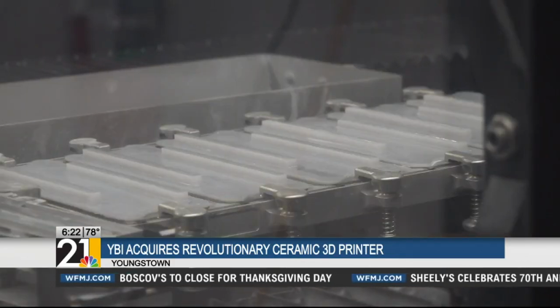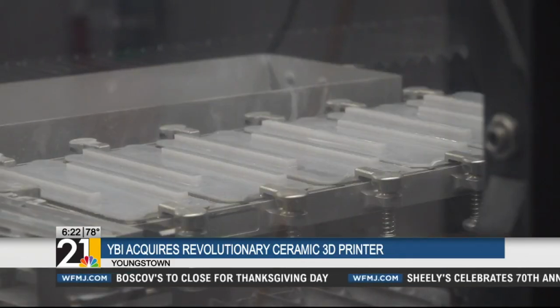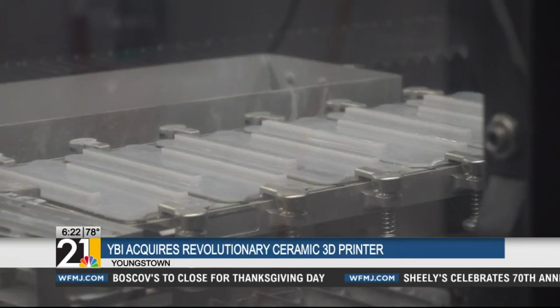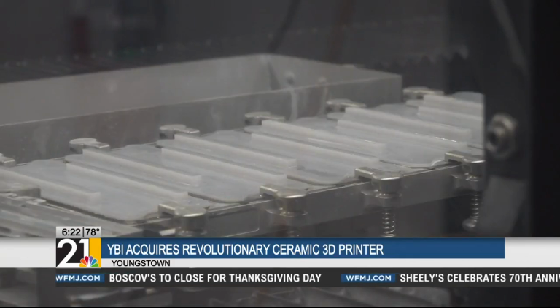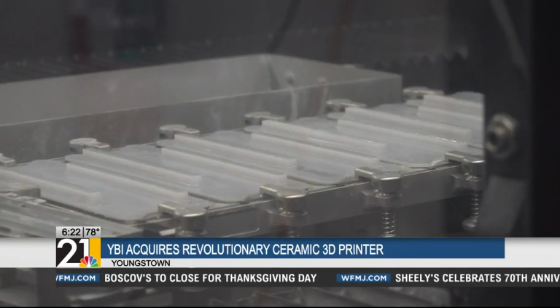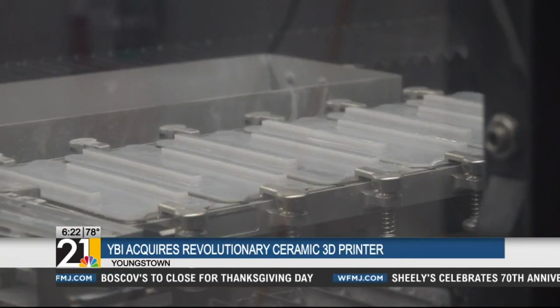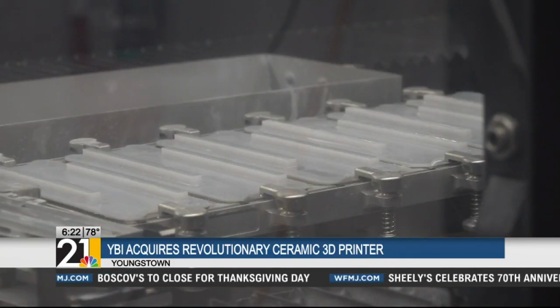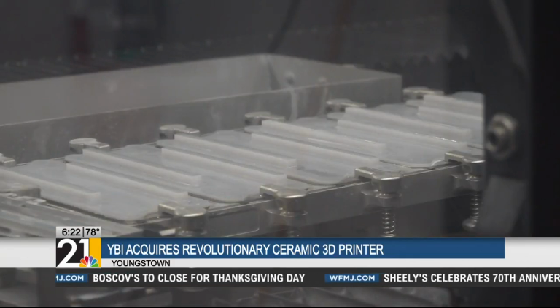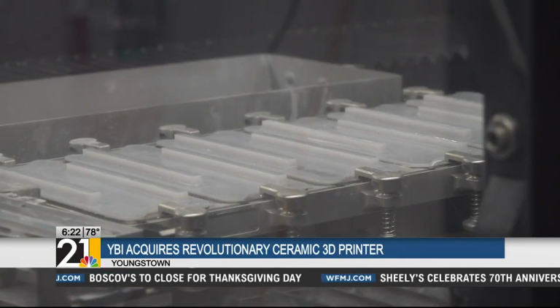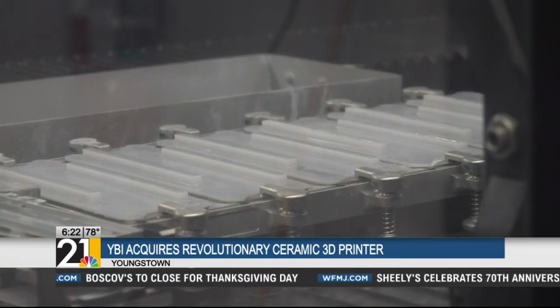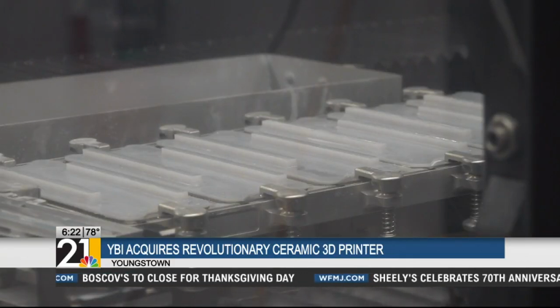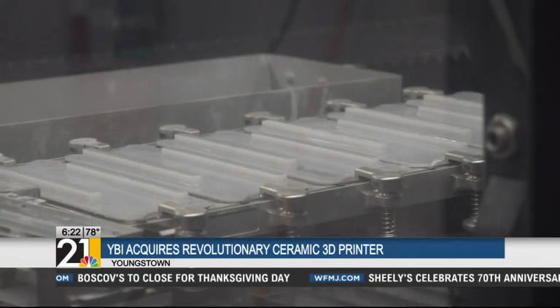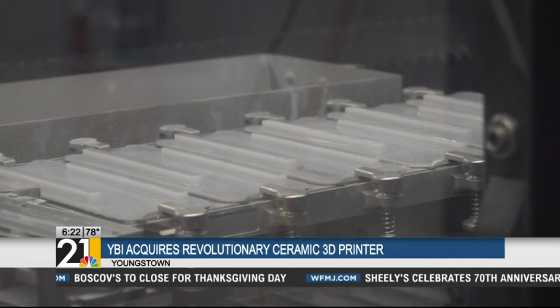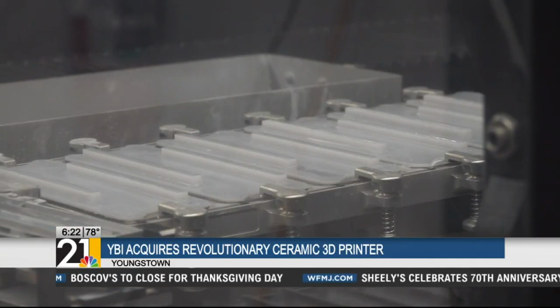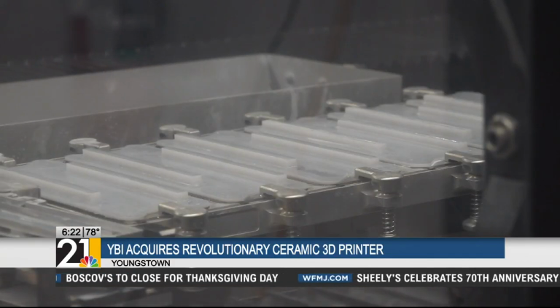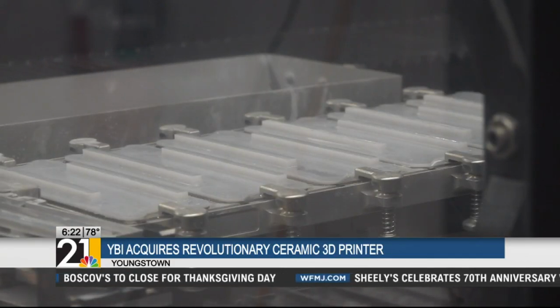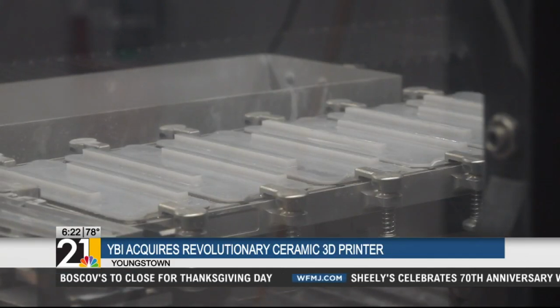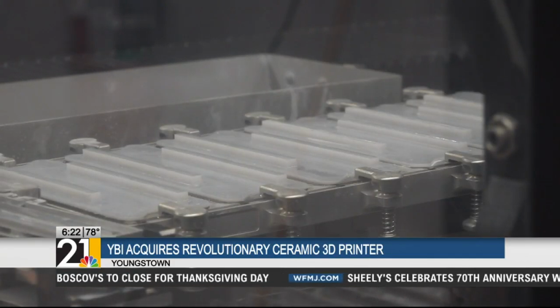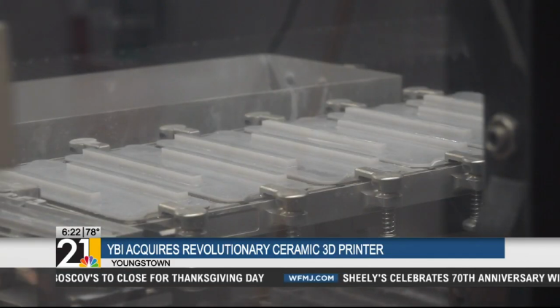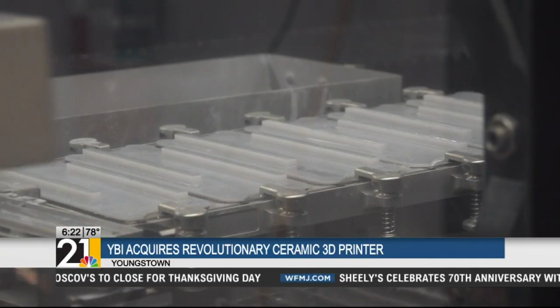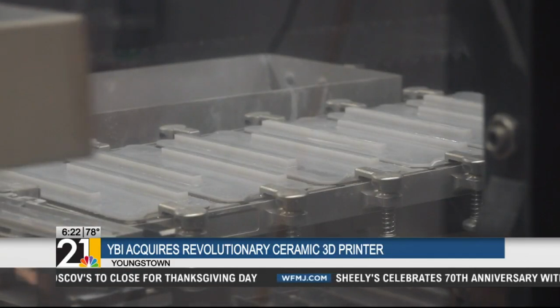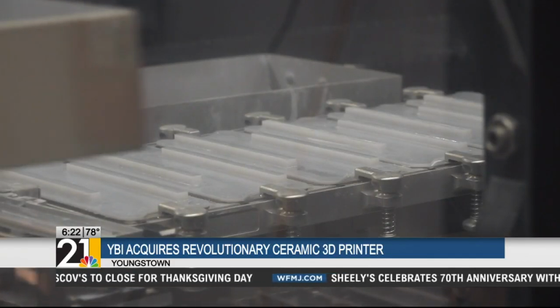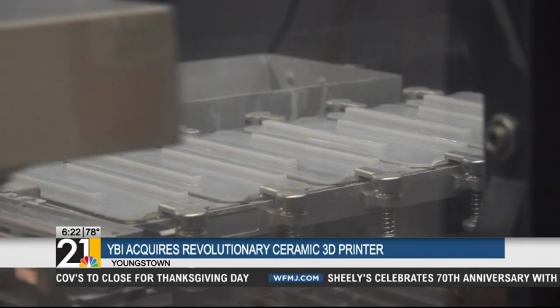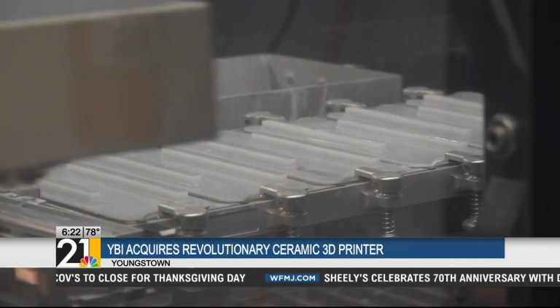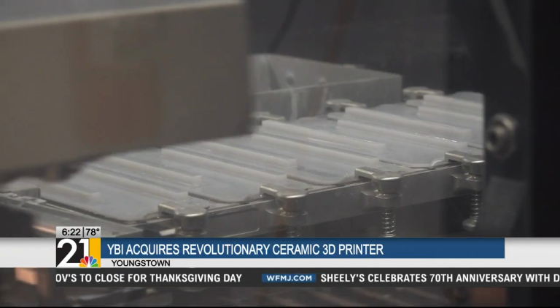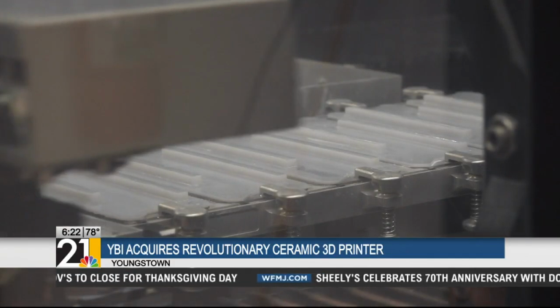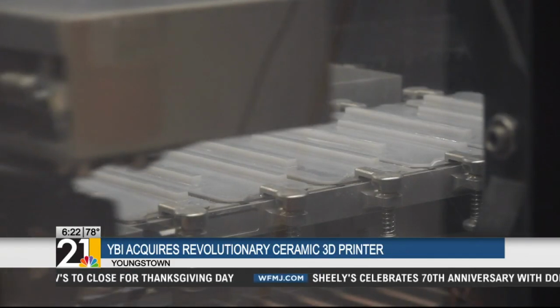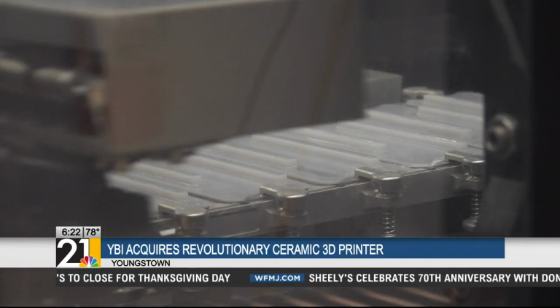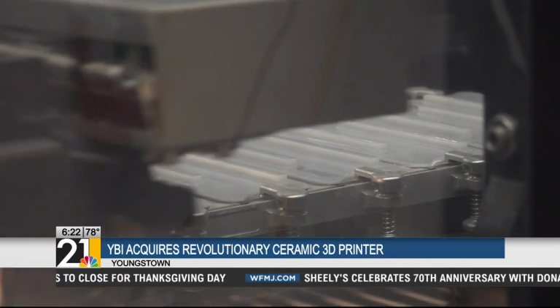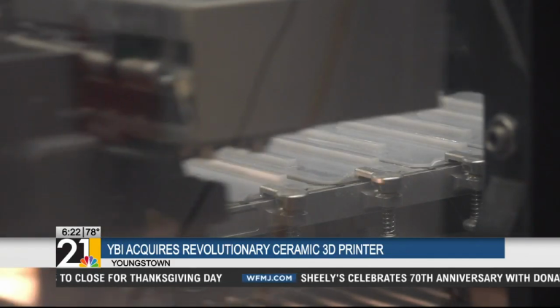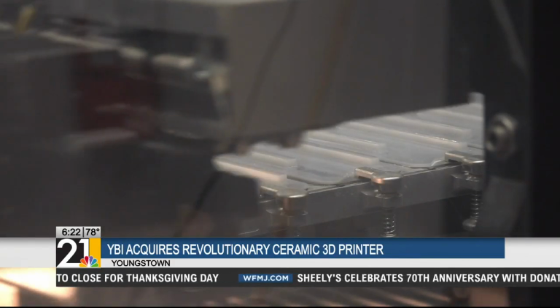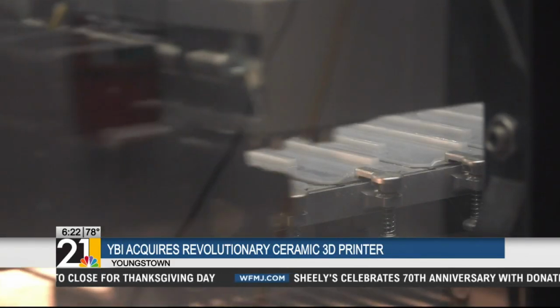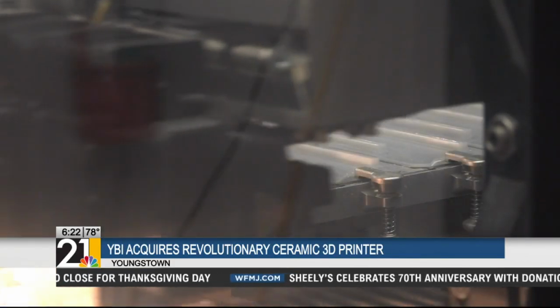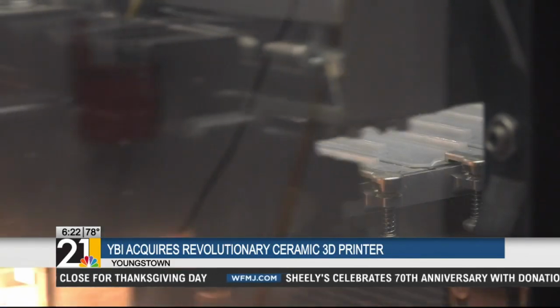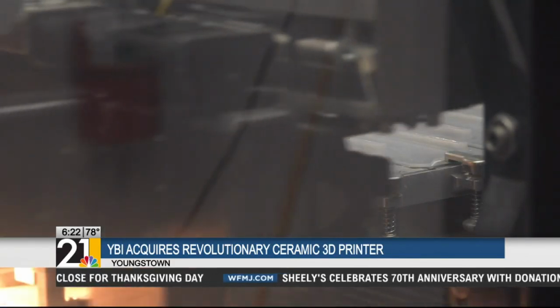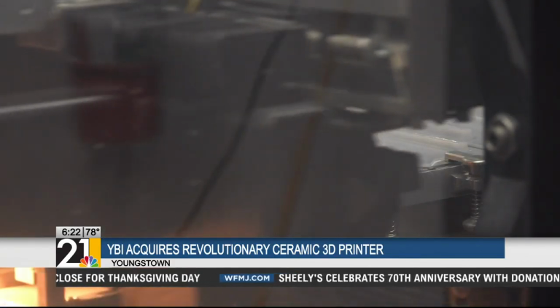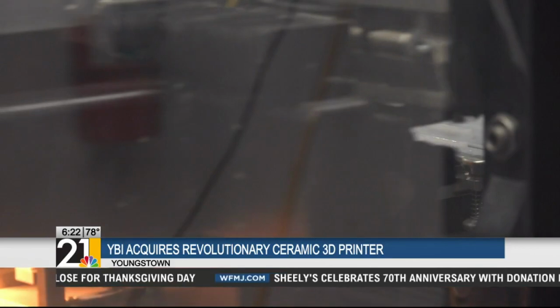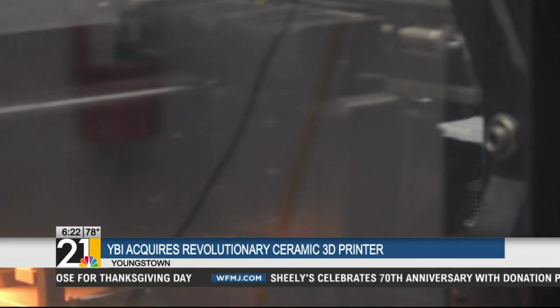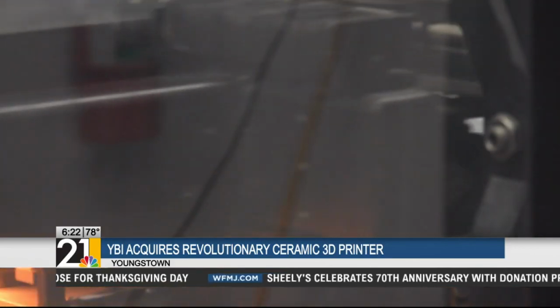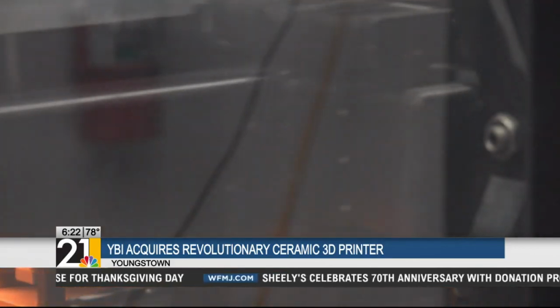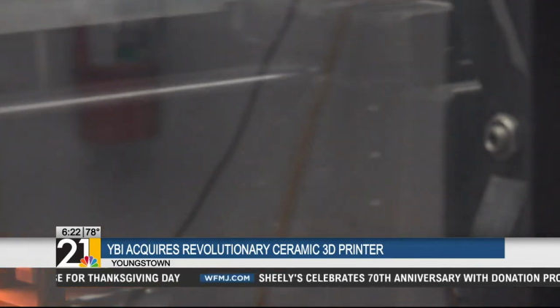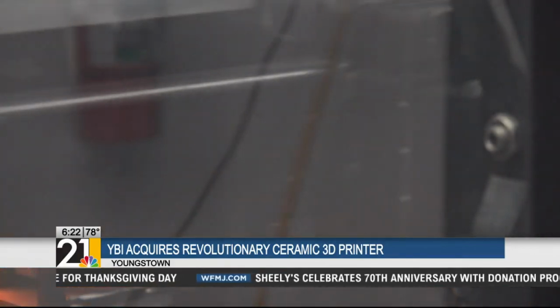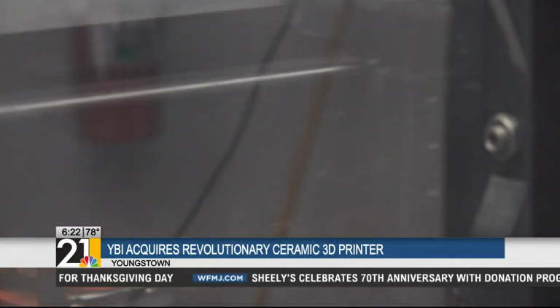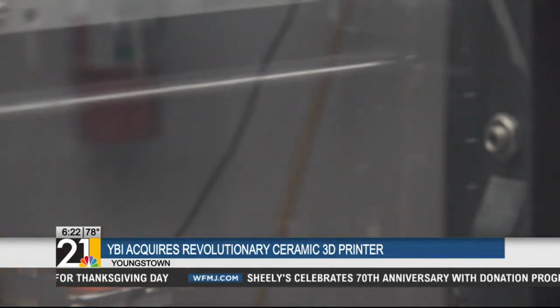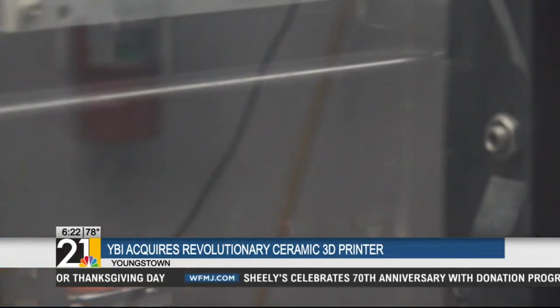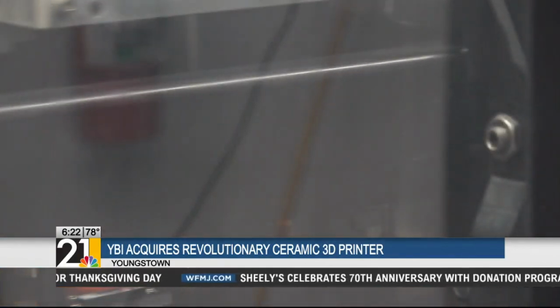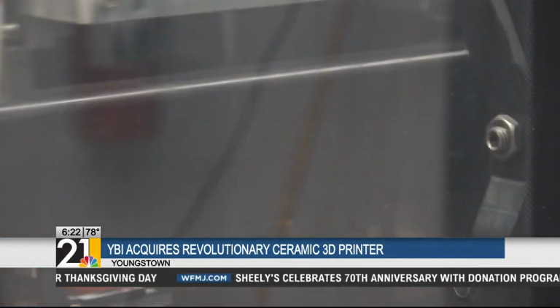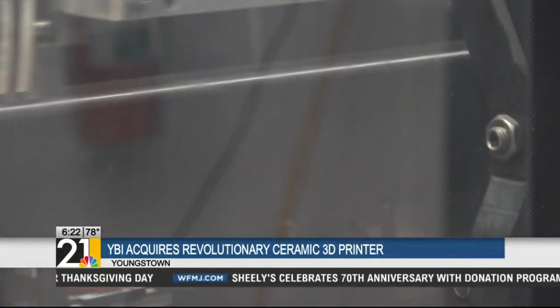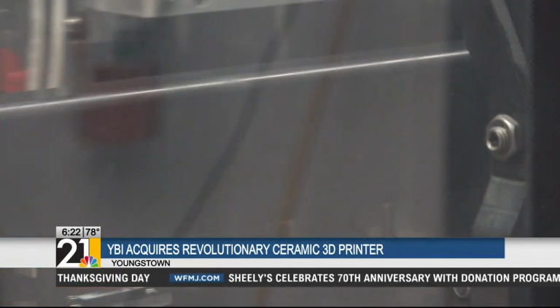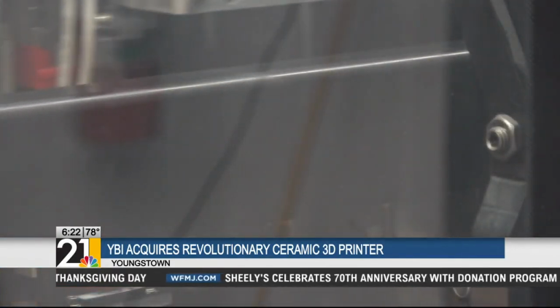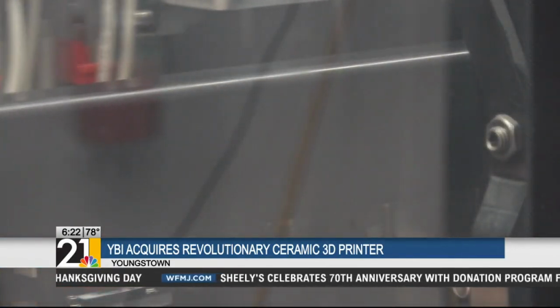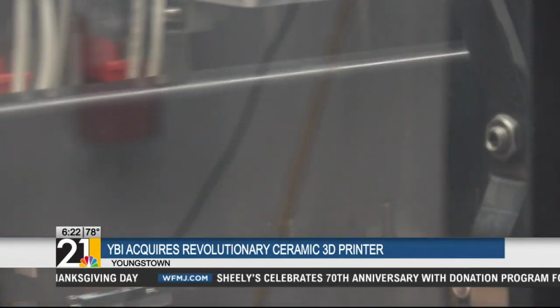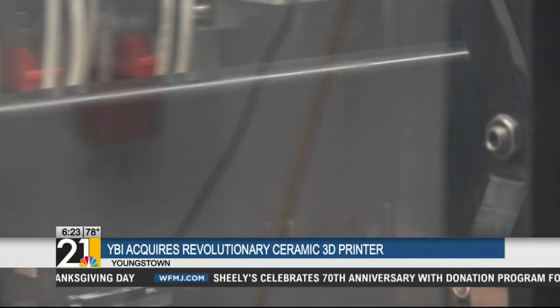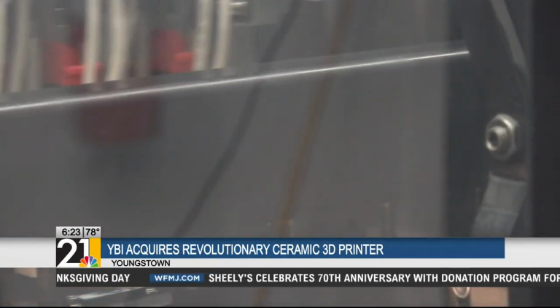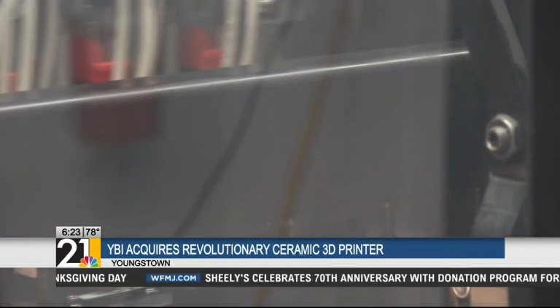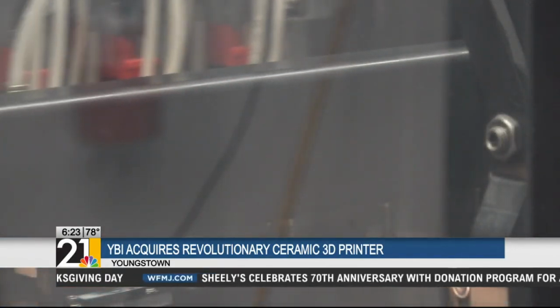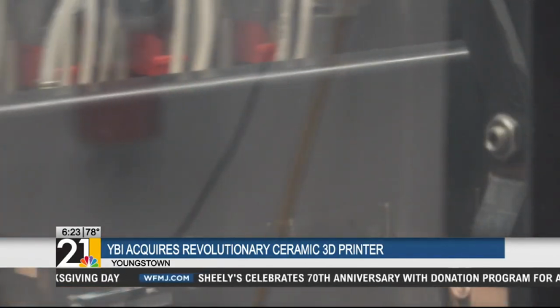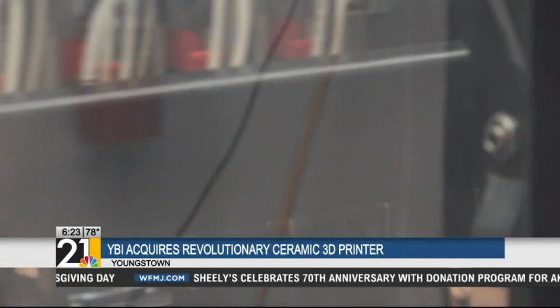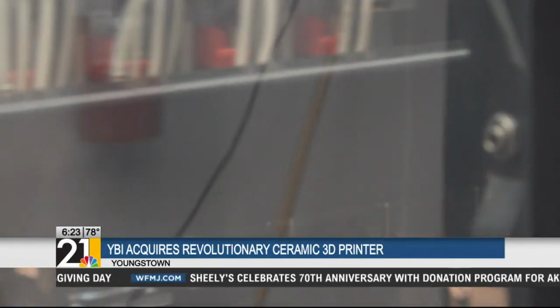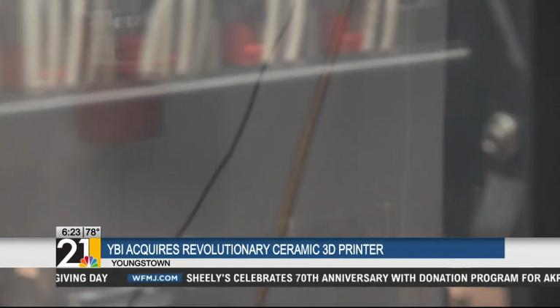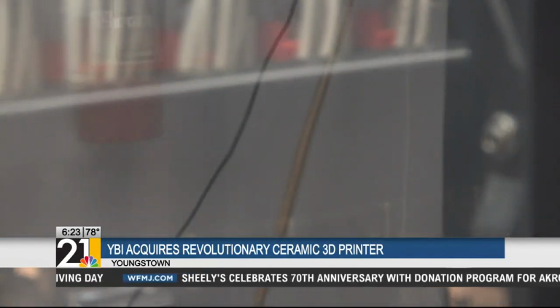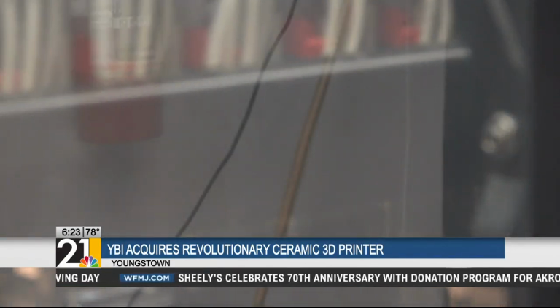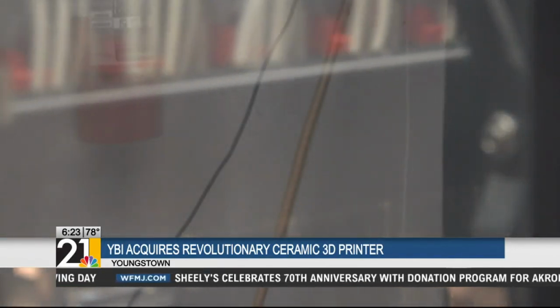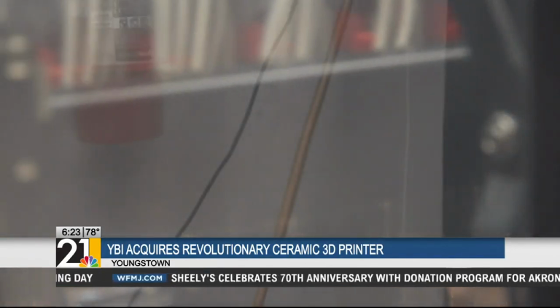Leaders say the number of applications is endless, and YBI is excited to be at the forefront of revolutionizing additive manufacturing.